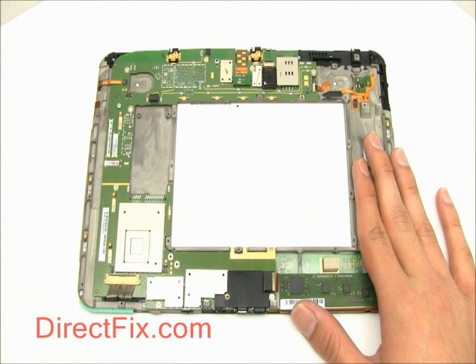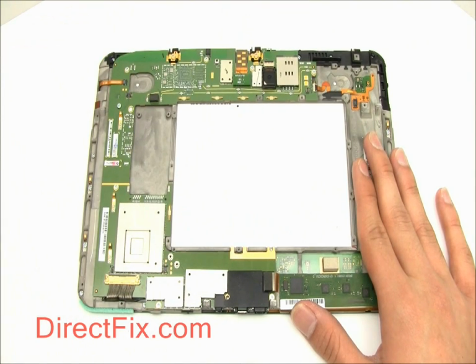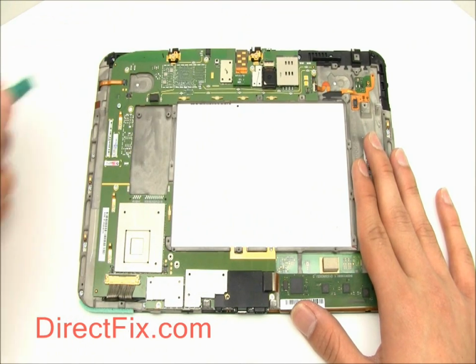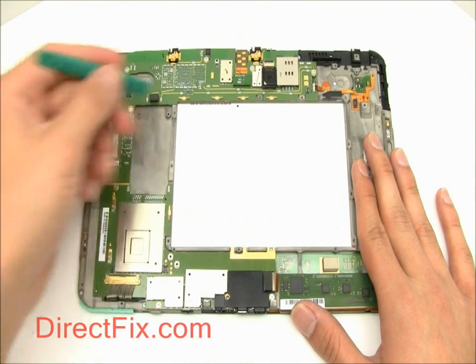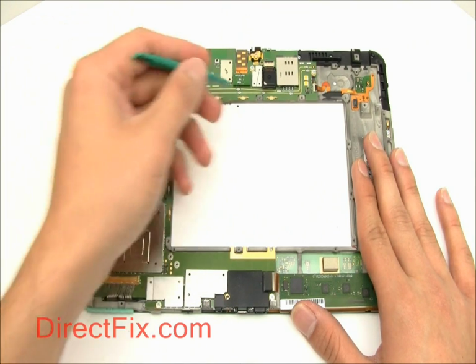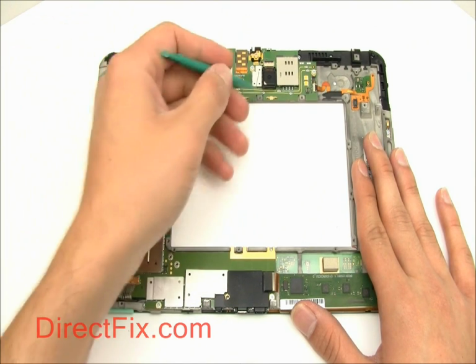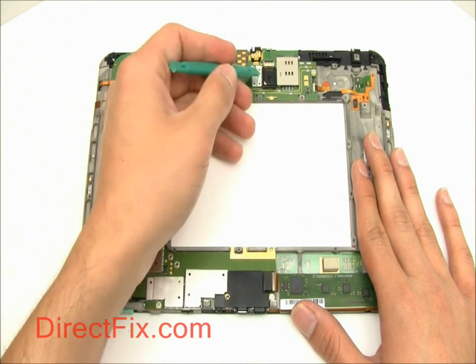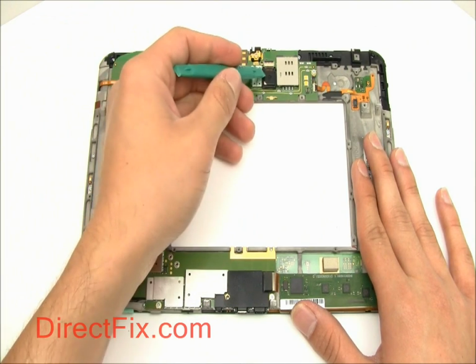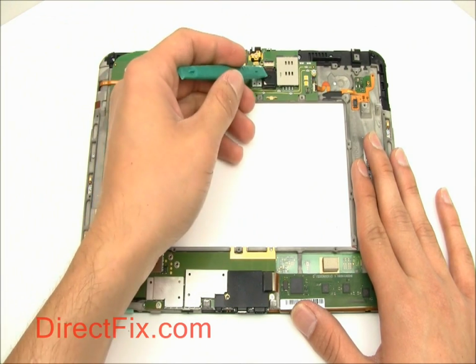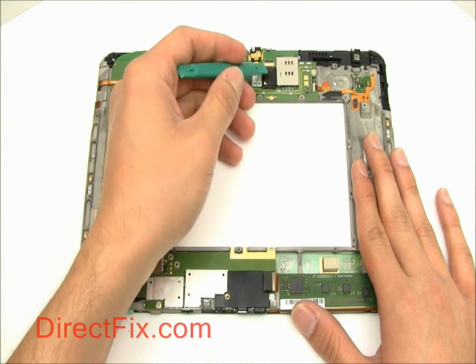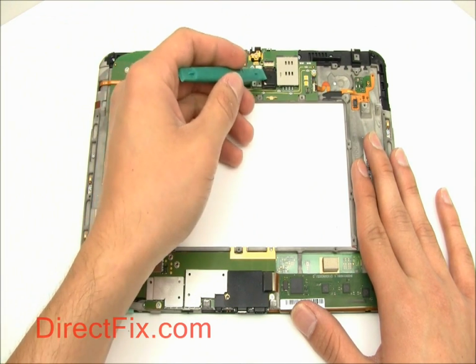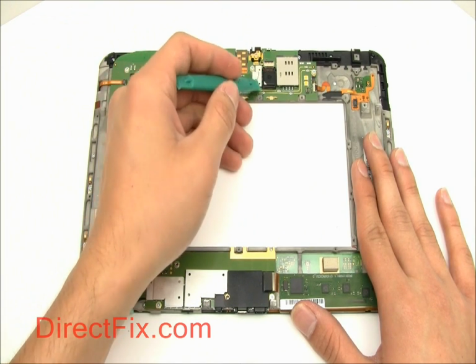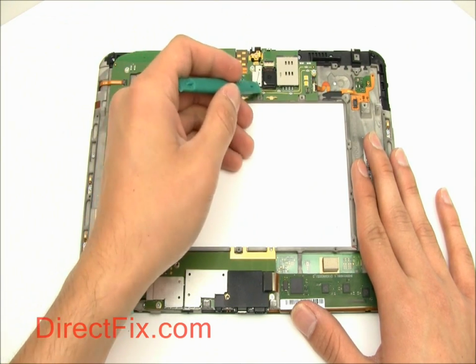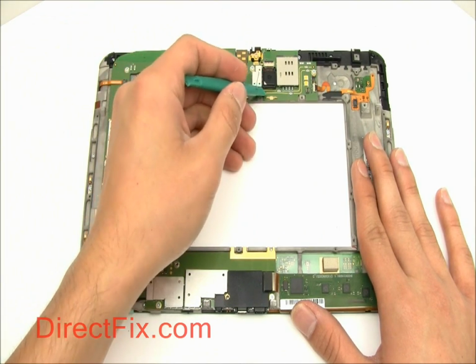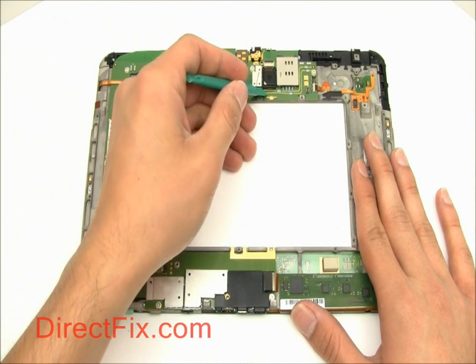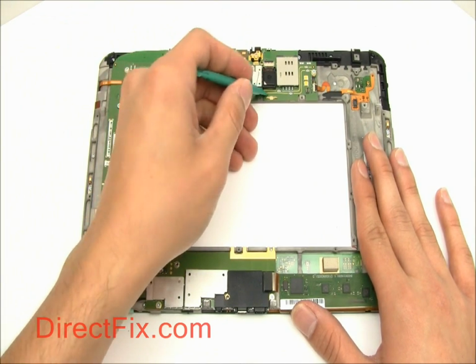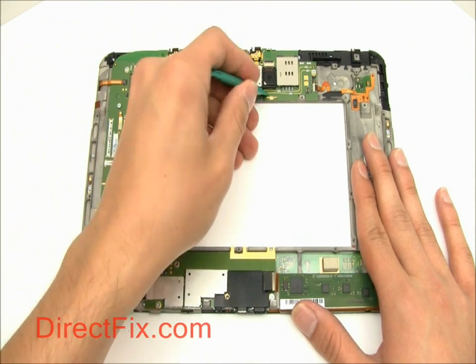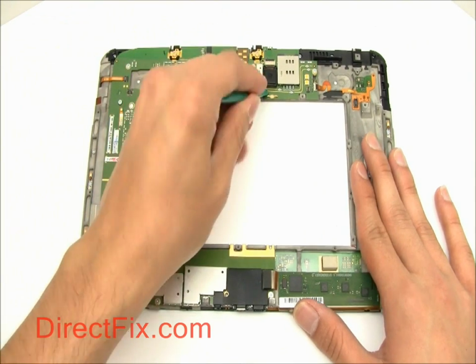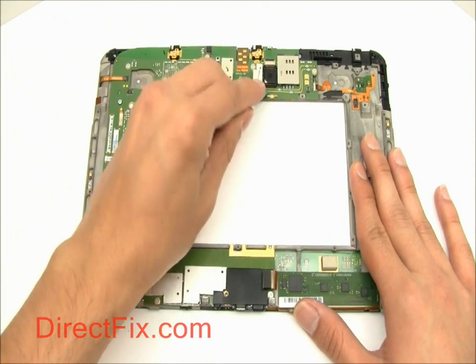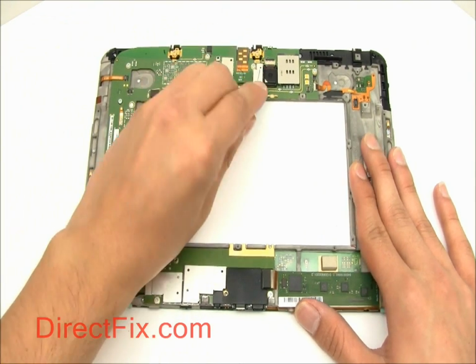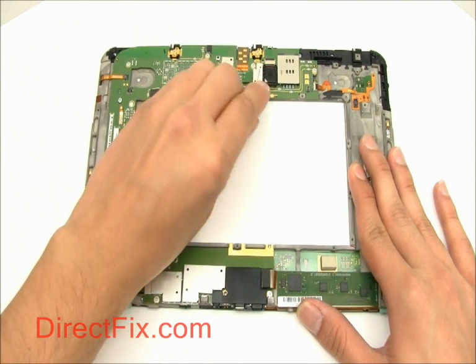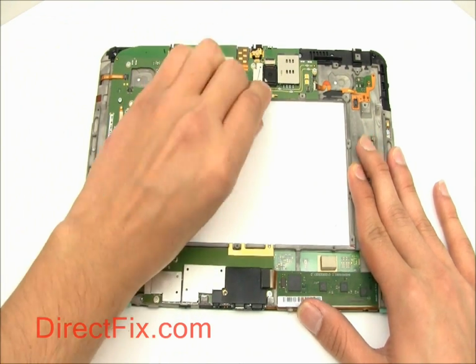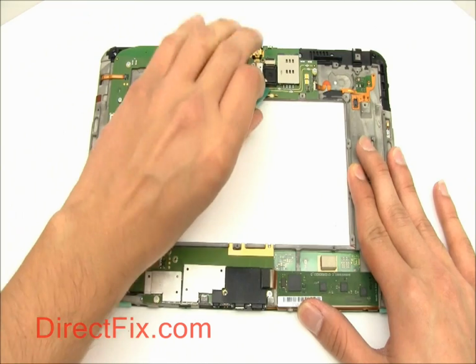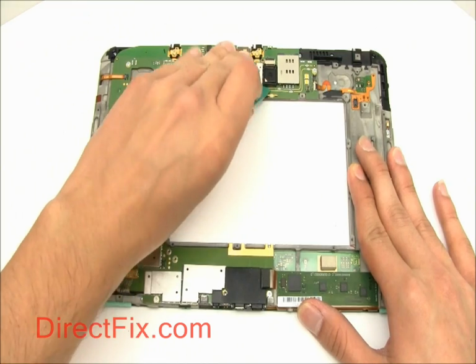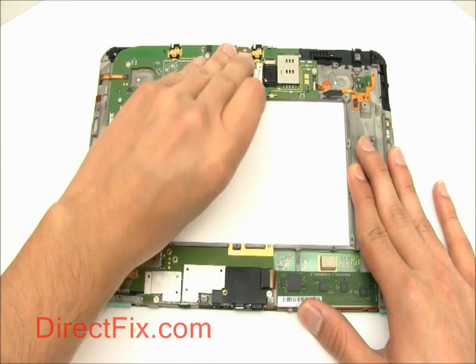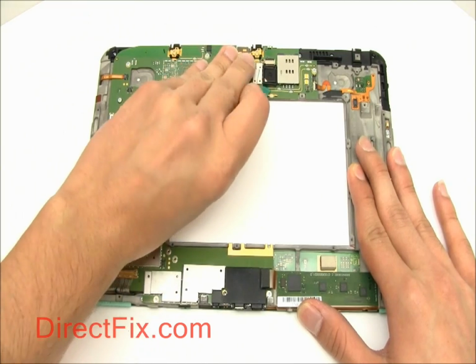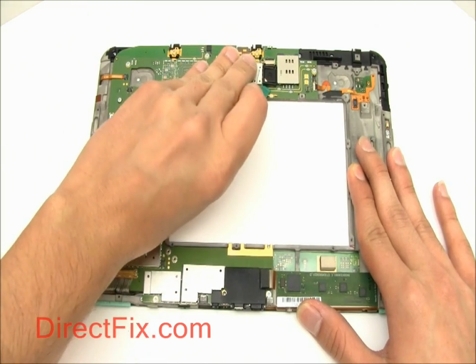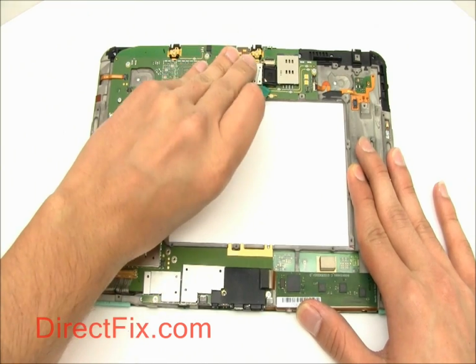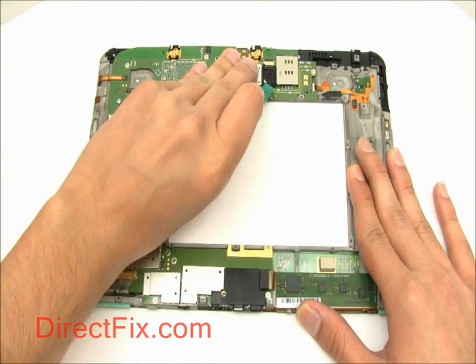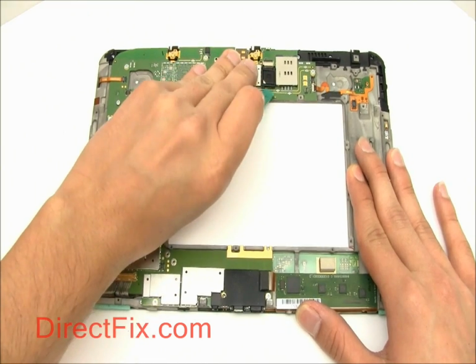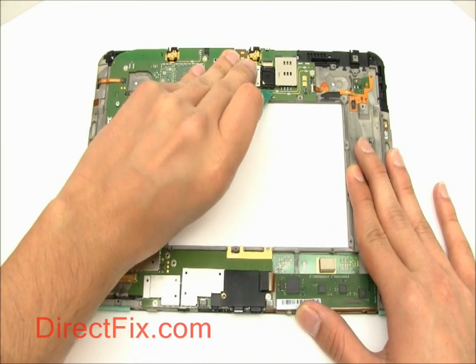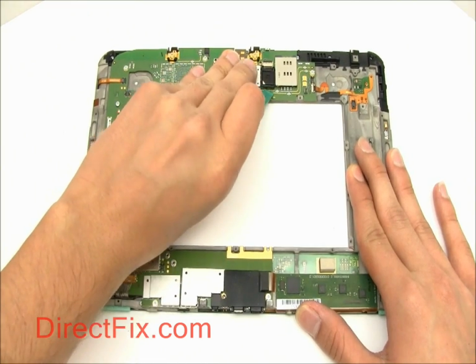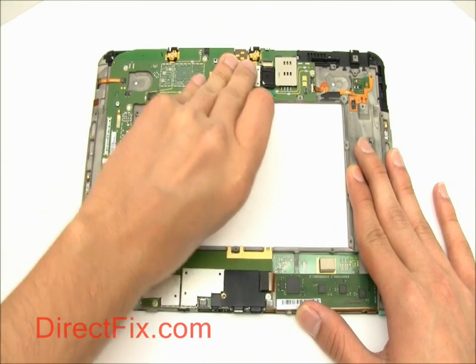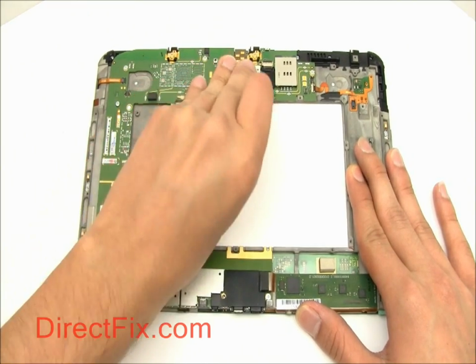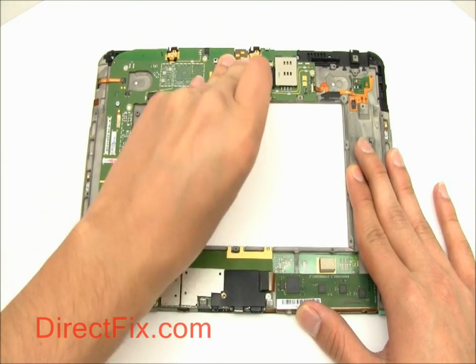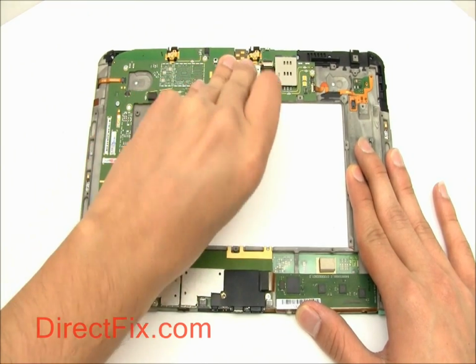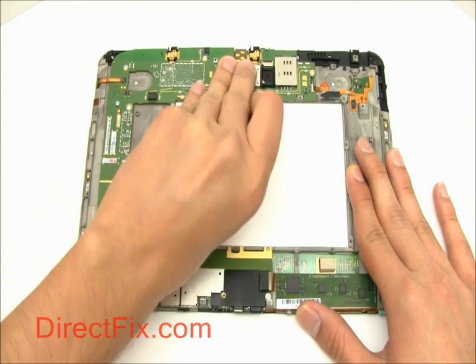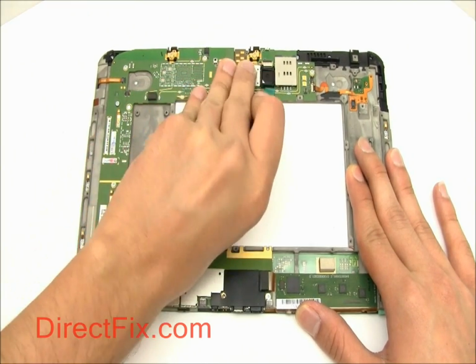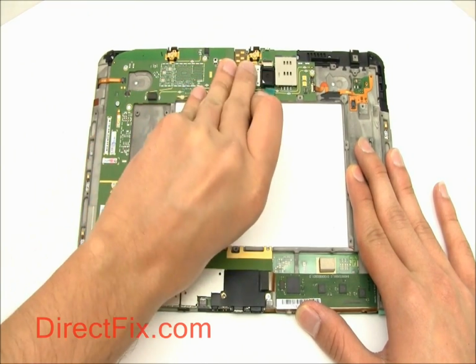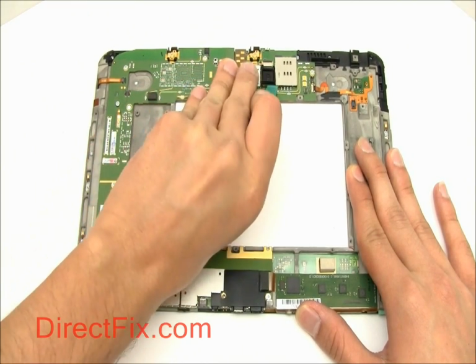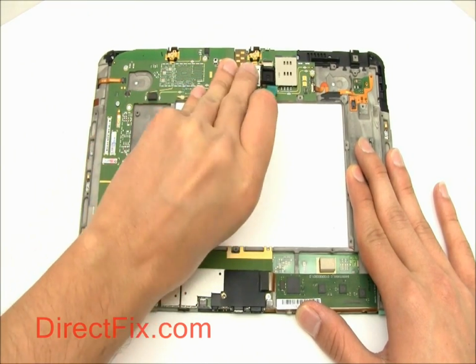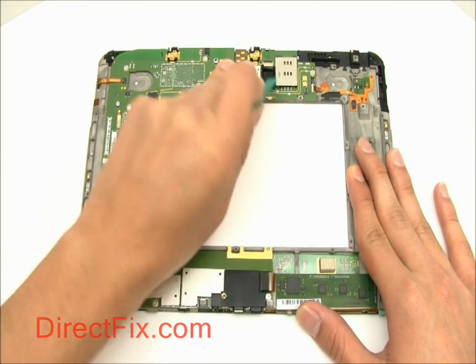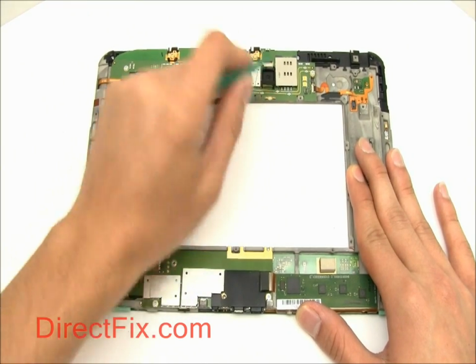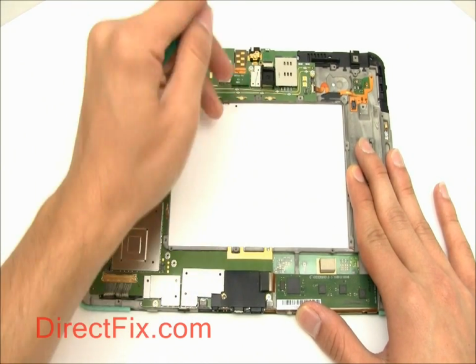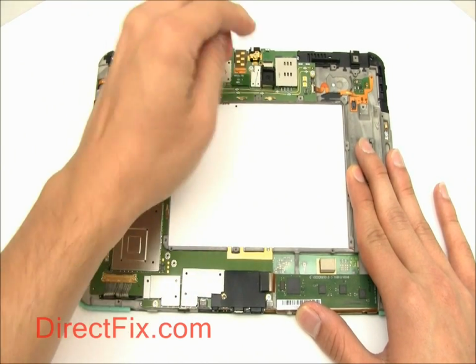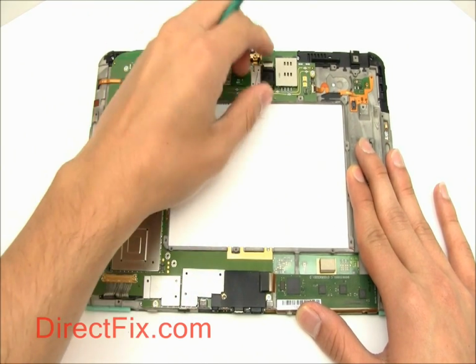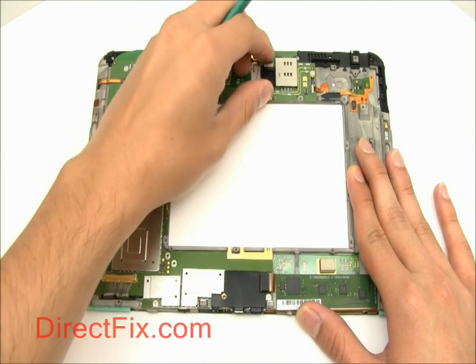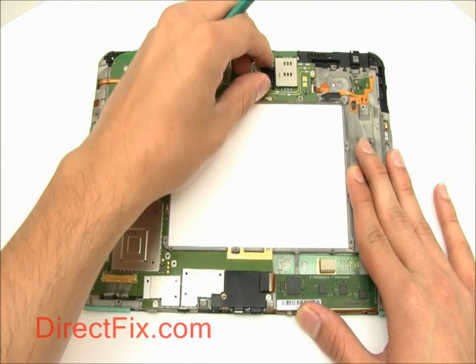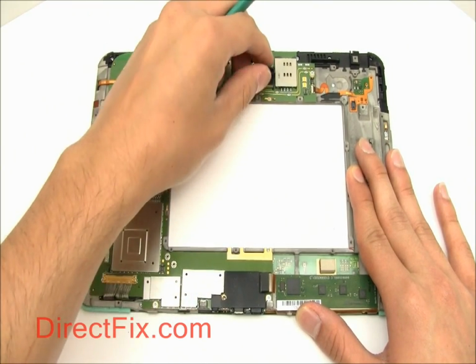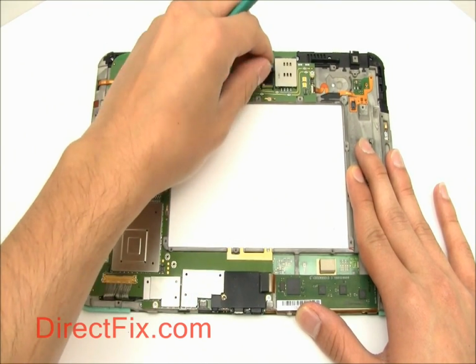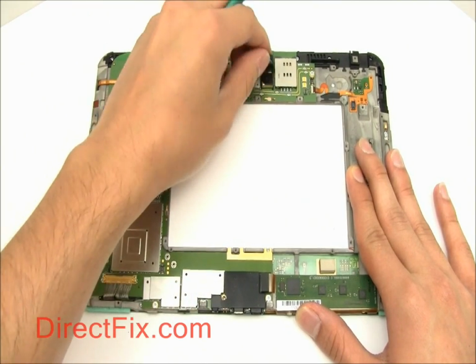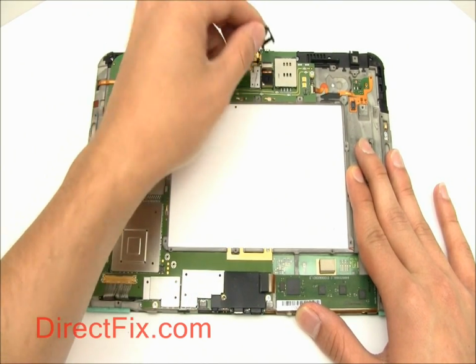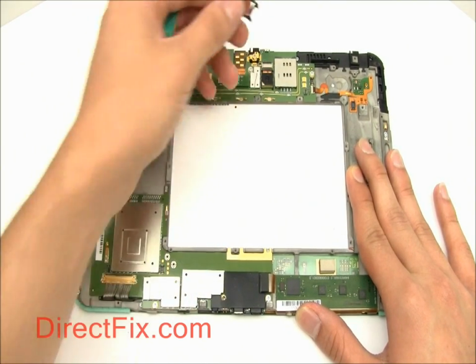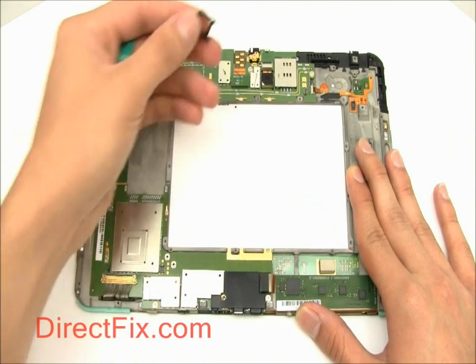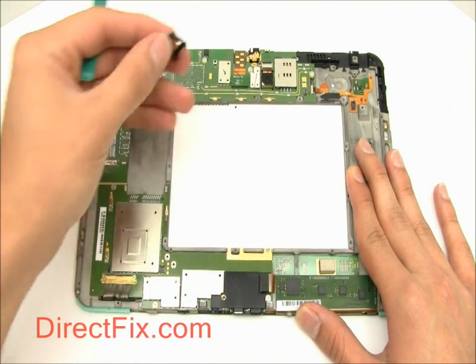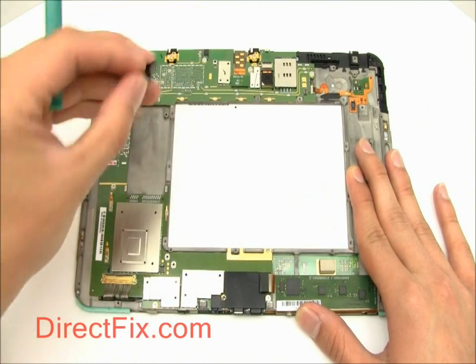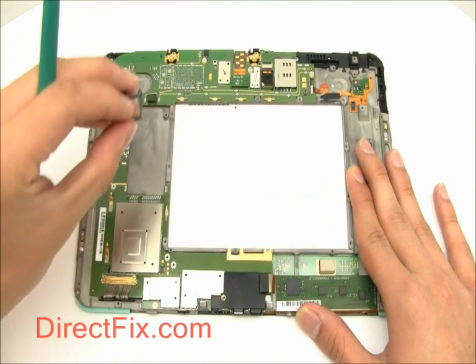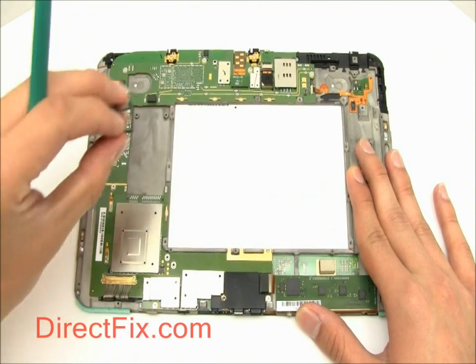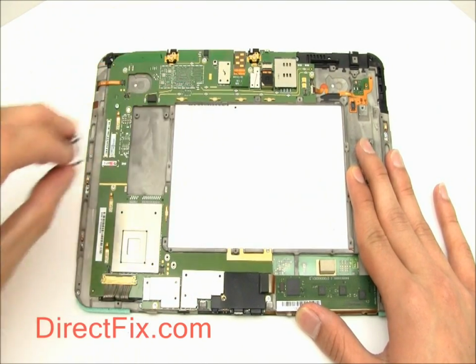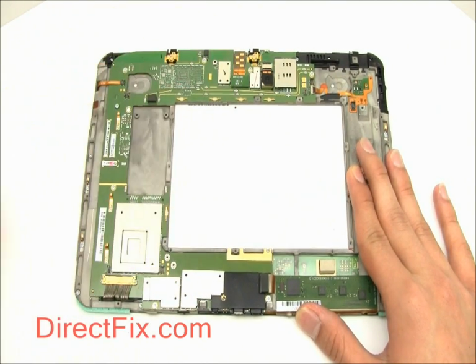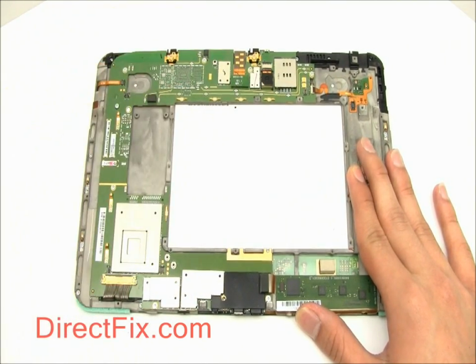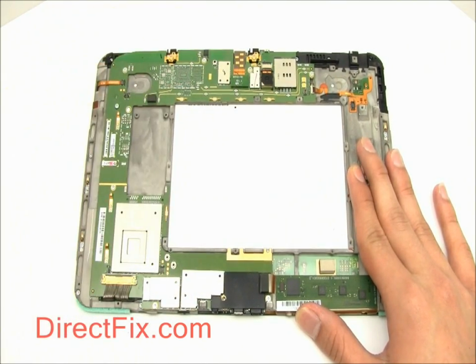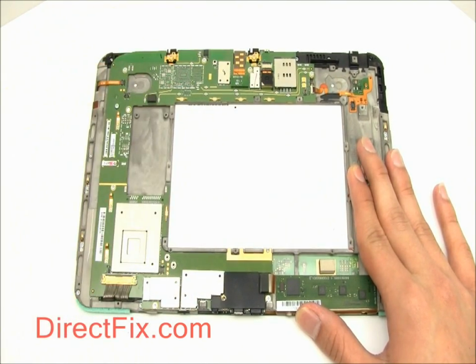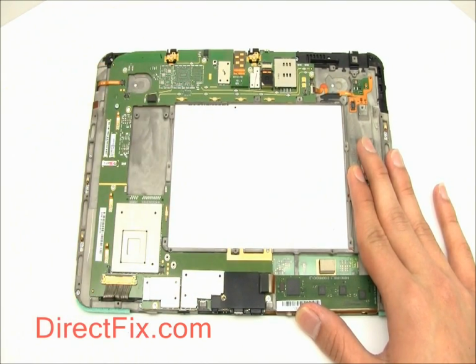Carefully remove the camera. It is sitting in a small plastic frame that you will have to remove first. Then remove the ribbon cable and pull the camera out.